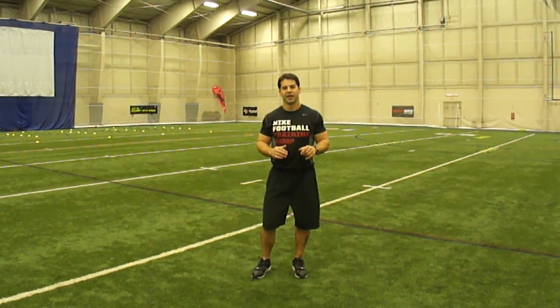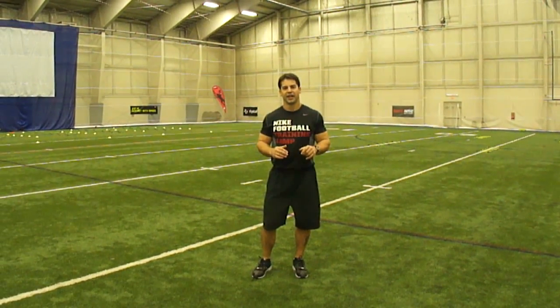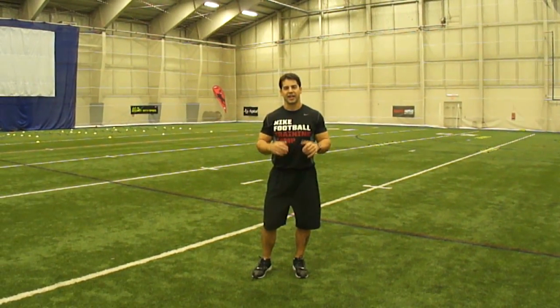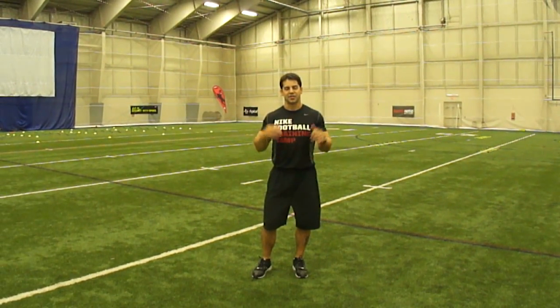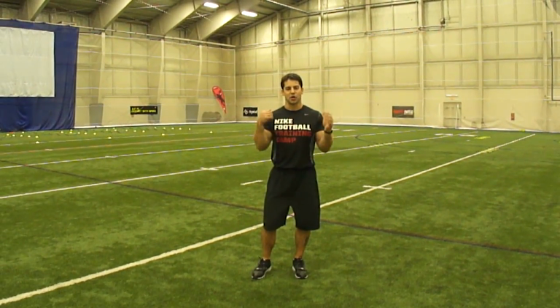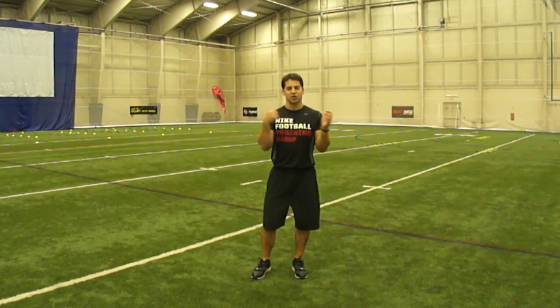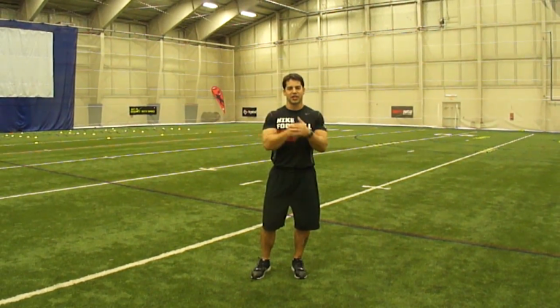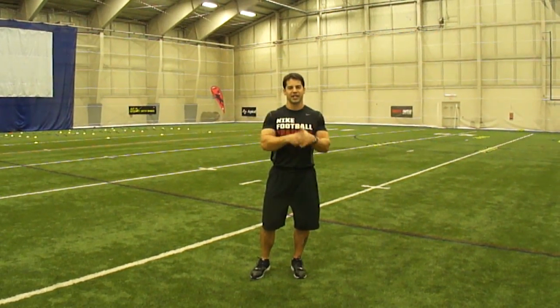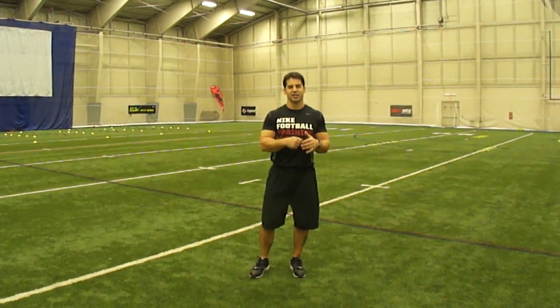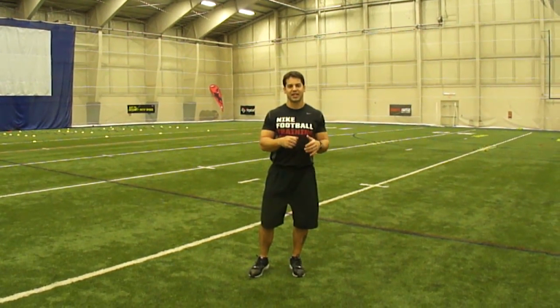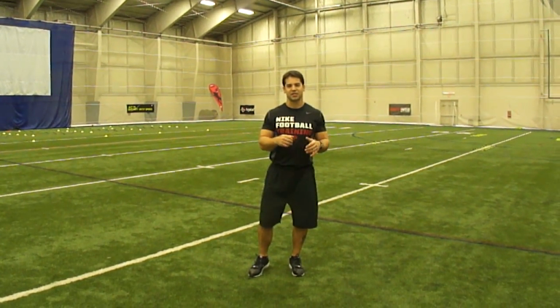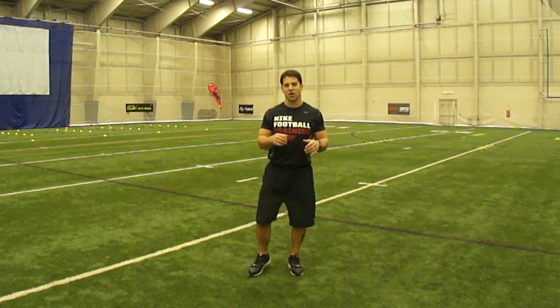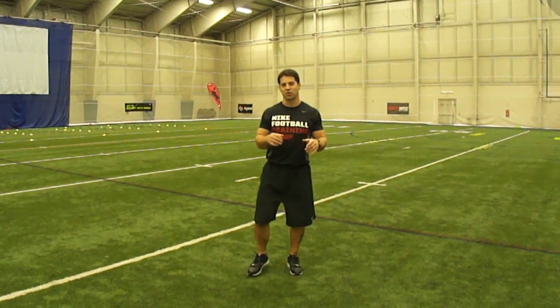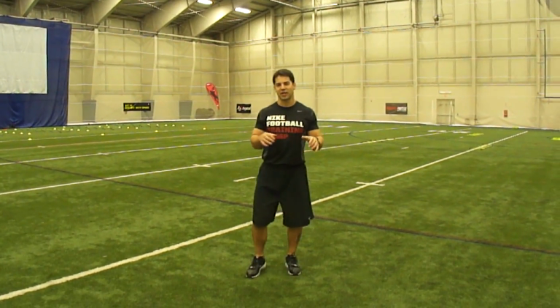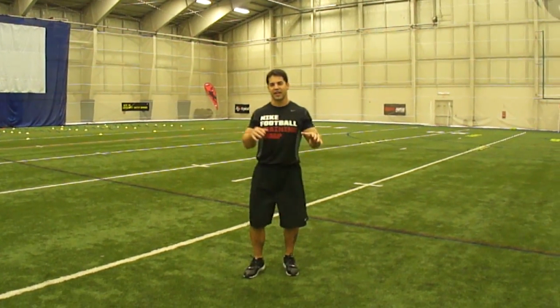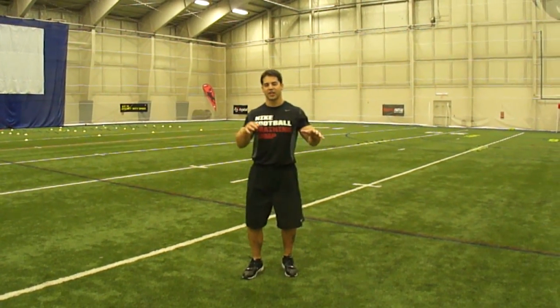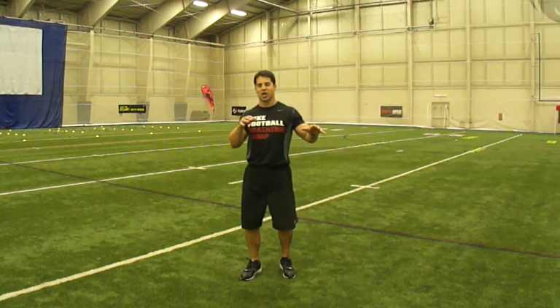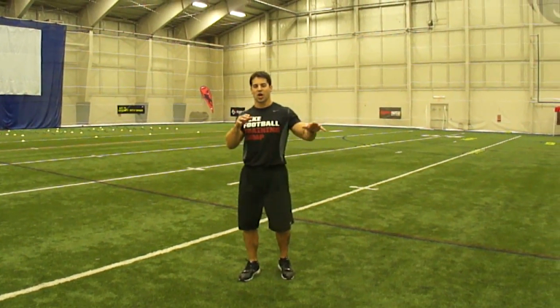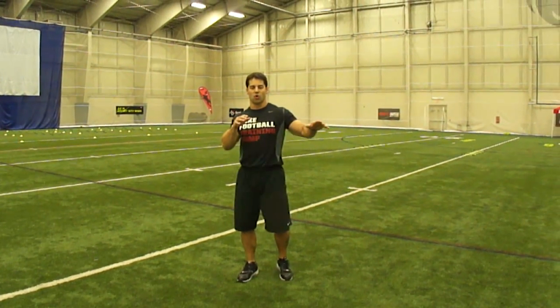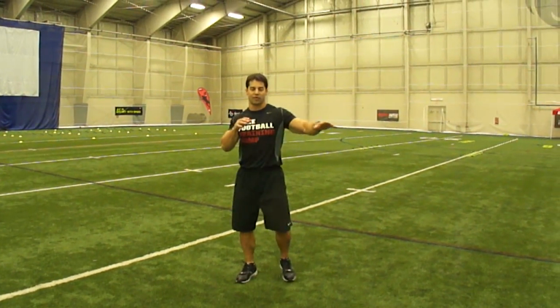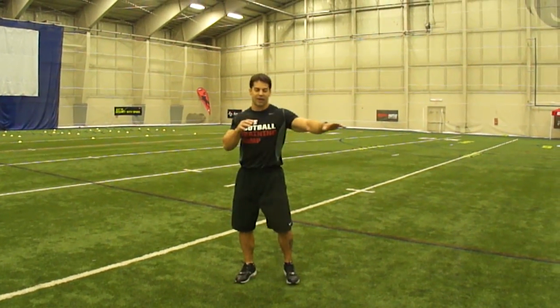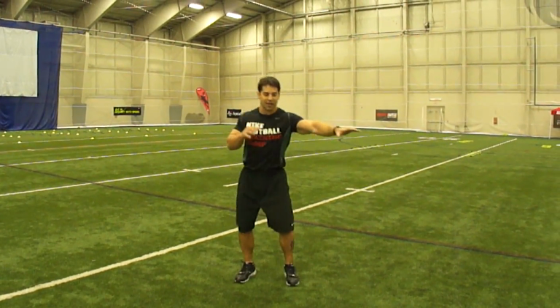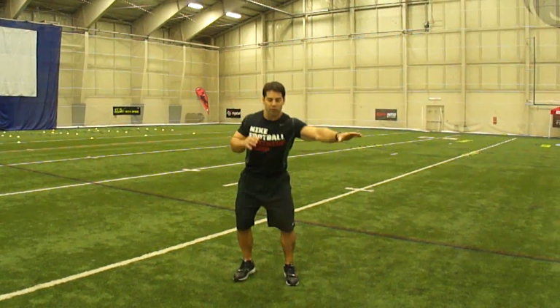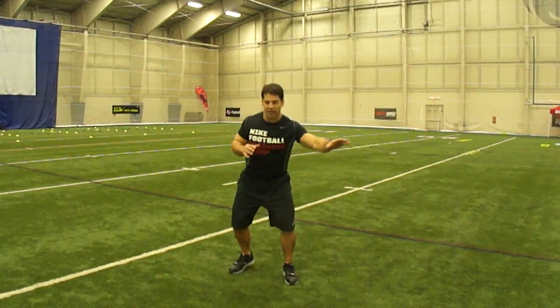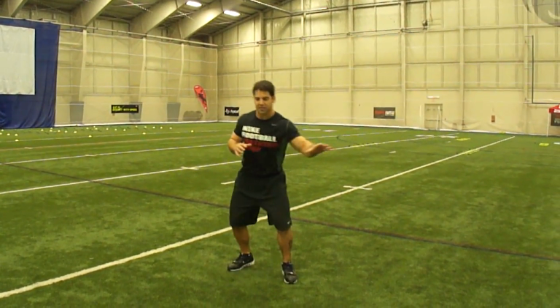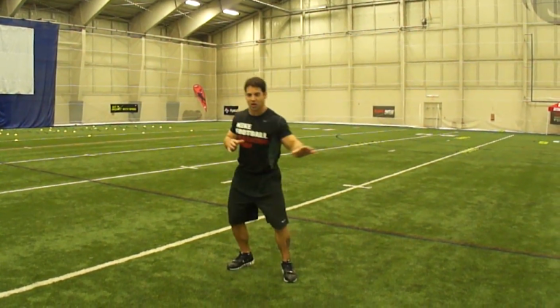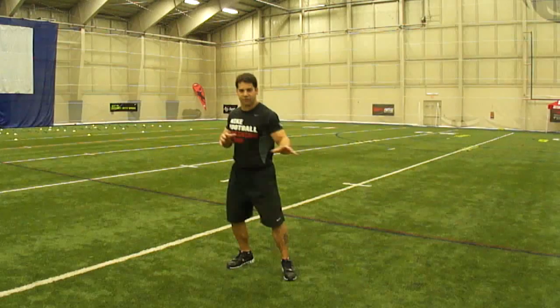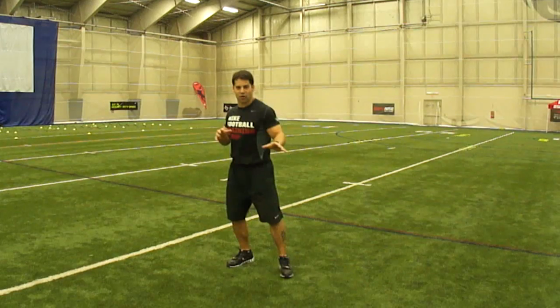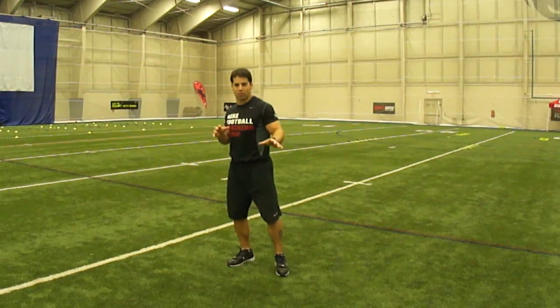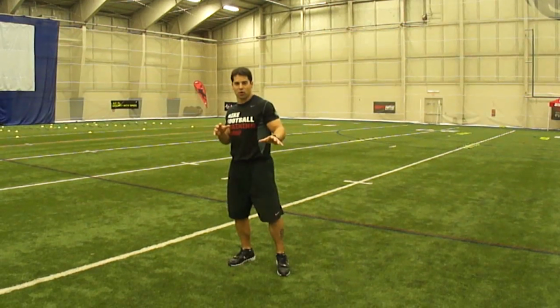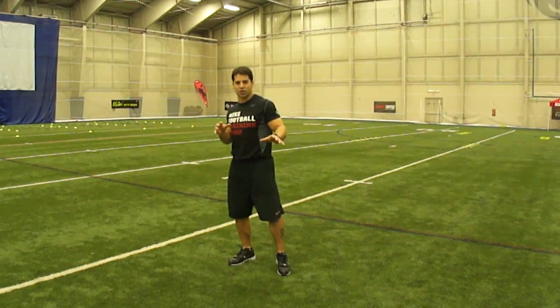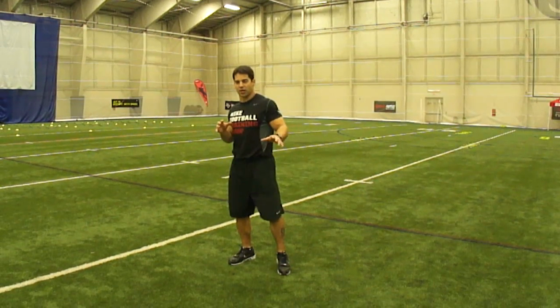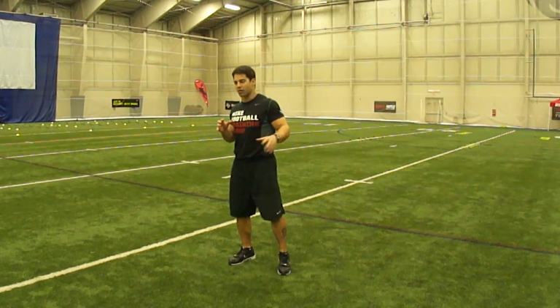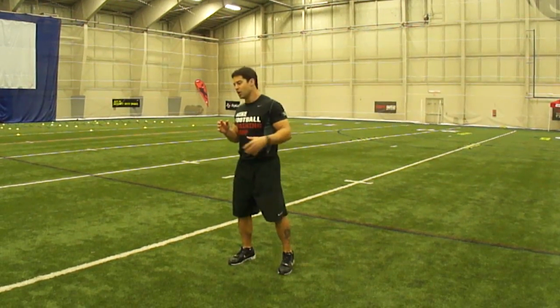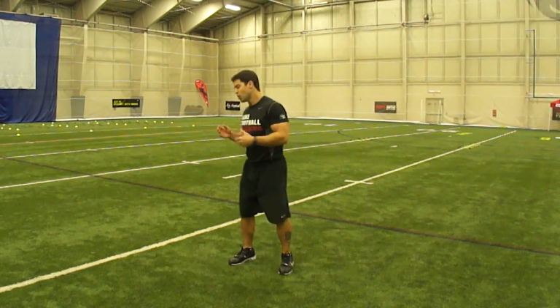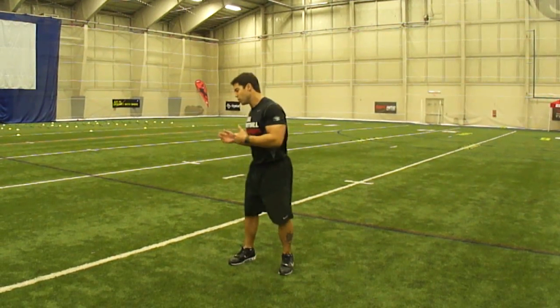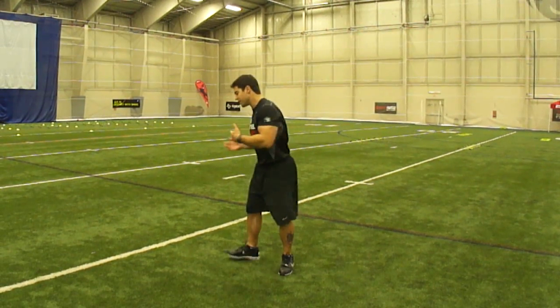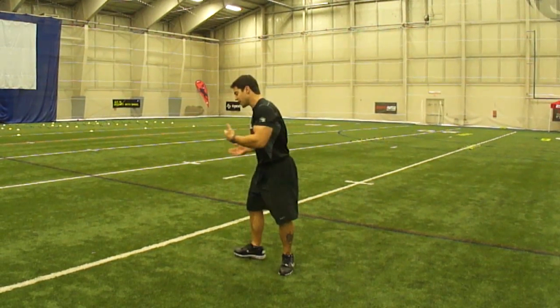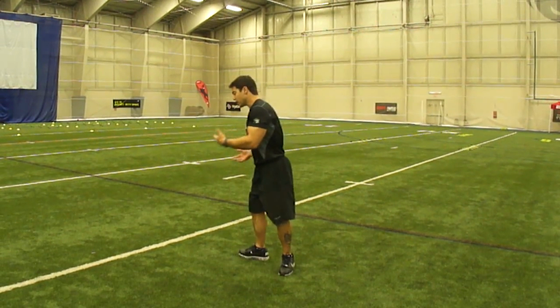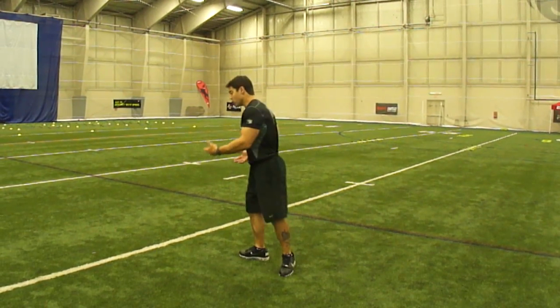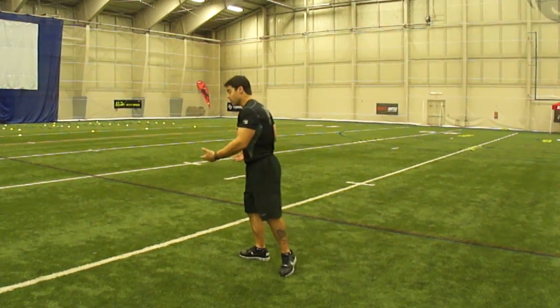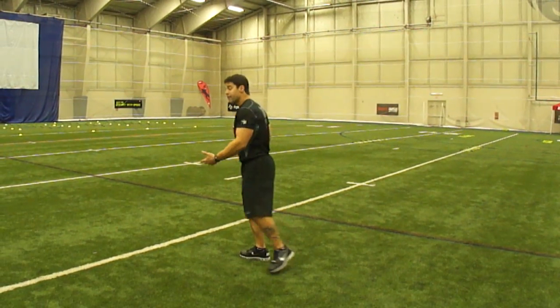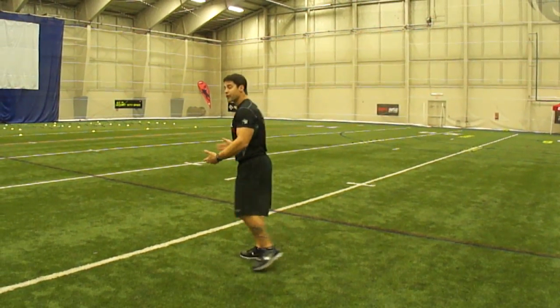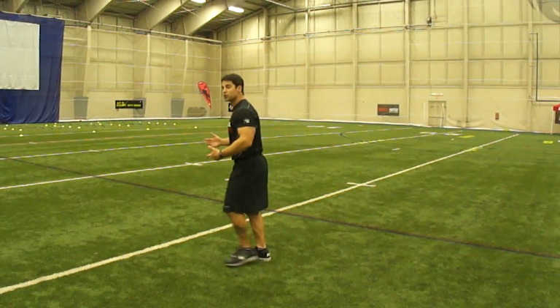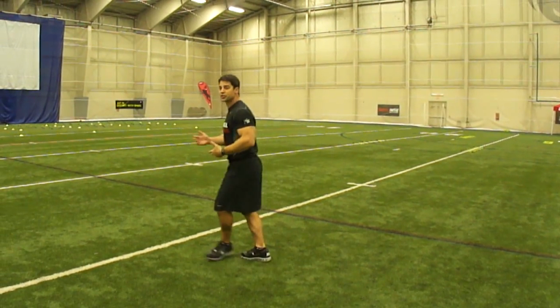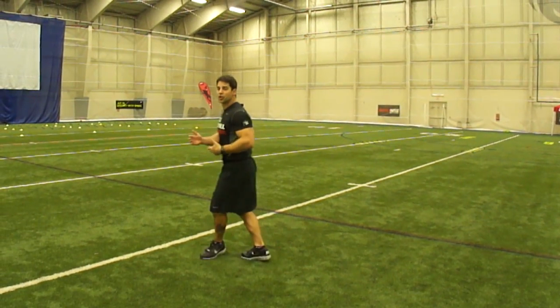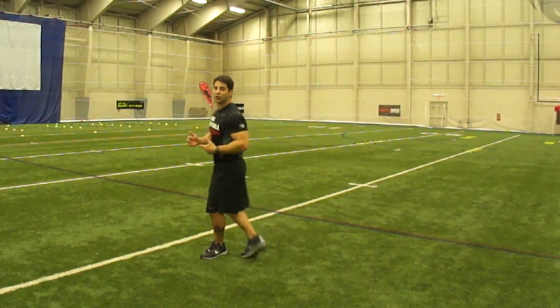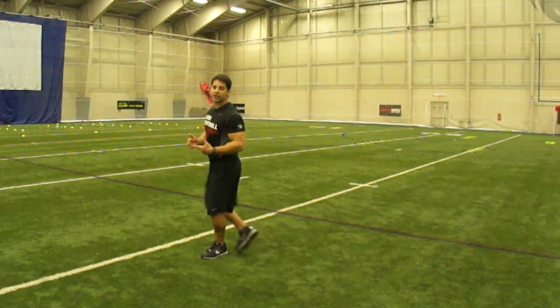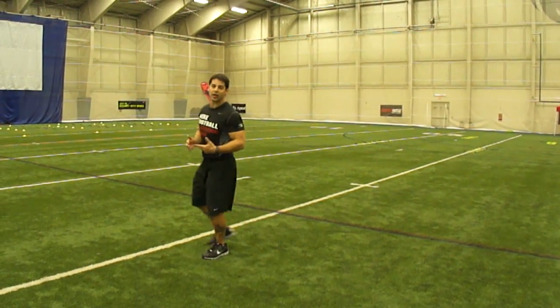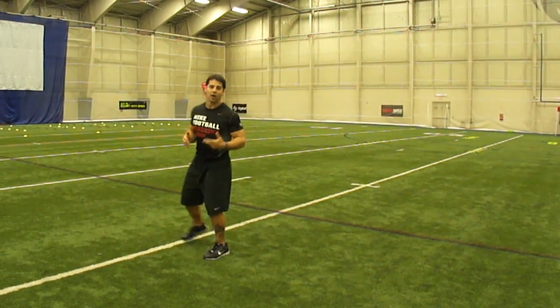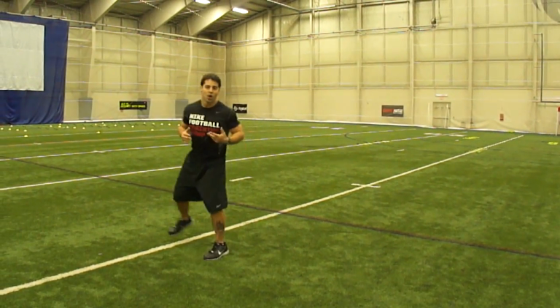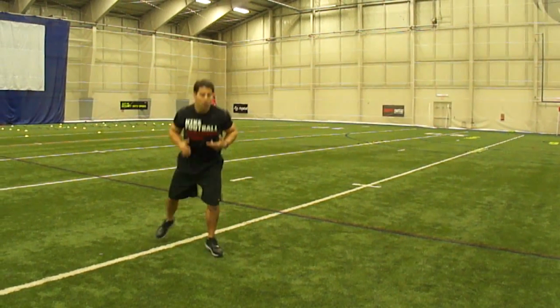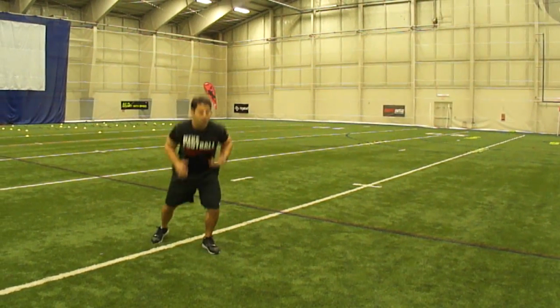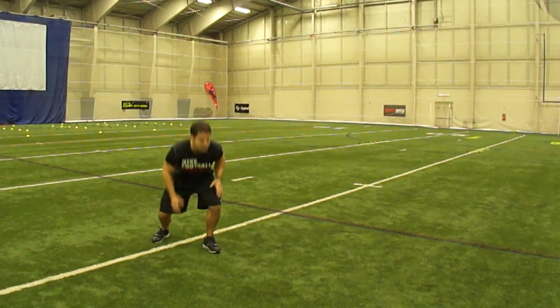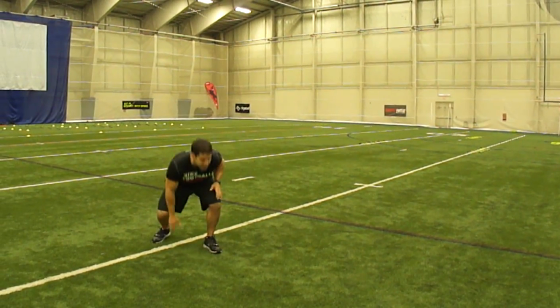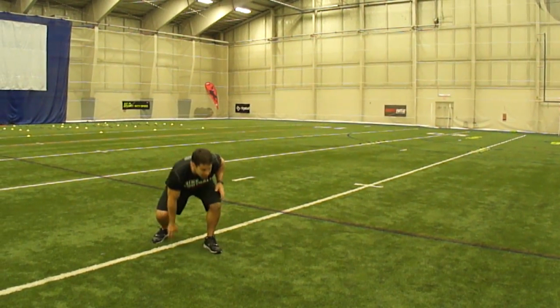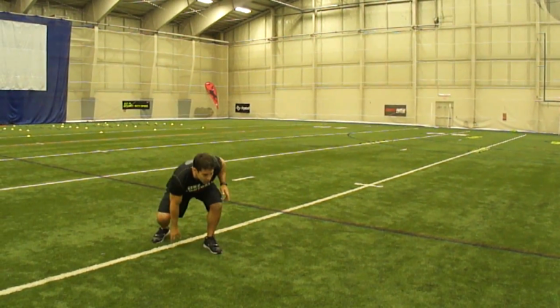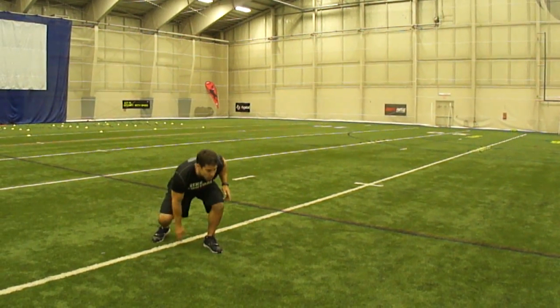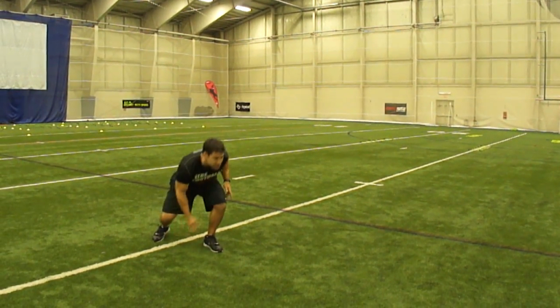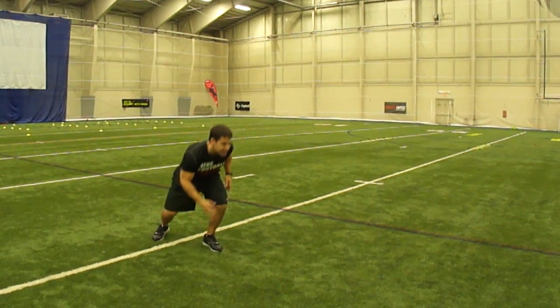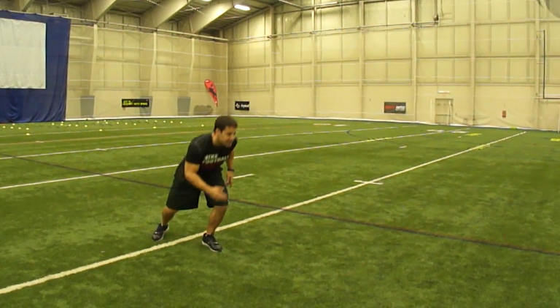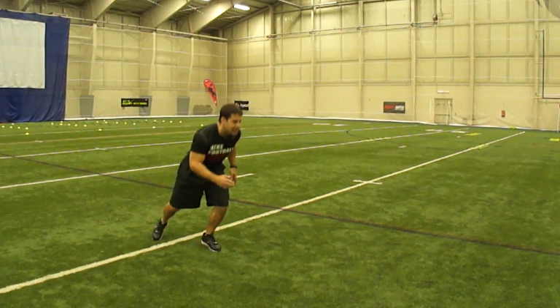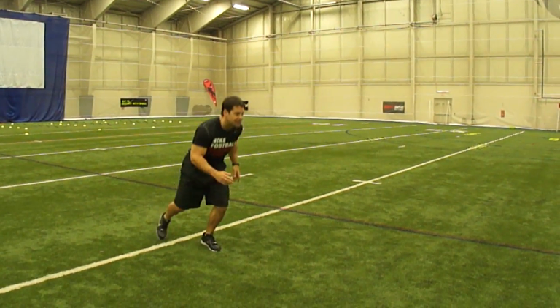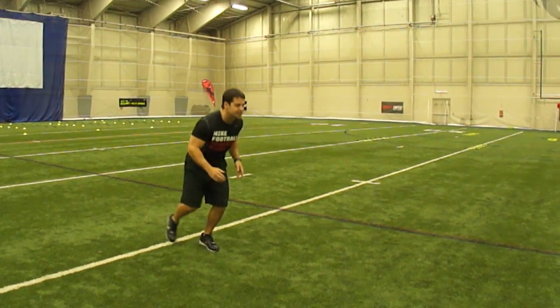Hey, it's Coach Gibbs getting zone ready on the go. We've got a great start for our pro shuttle. We've got a good first turn here — we're staying low, we're digging out of it.